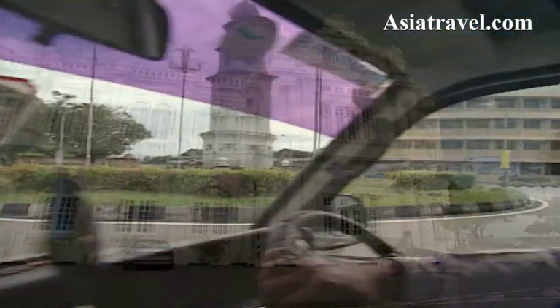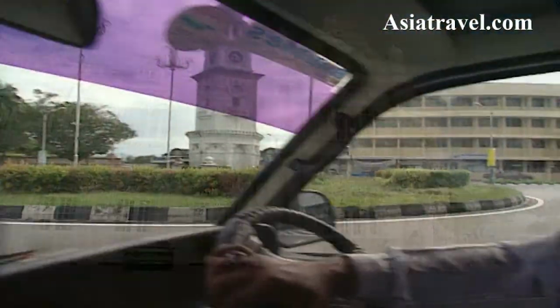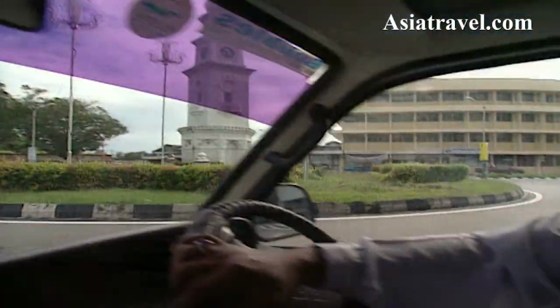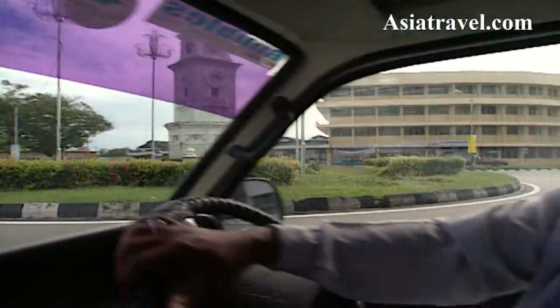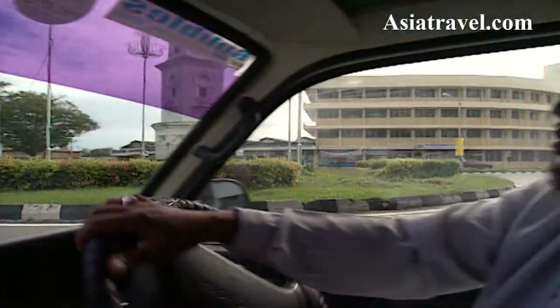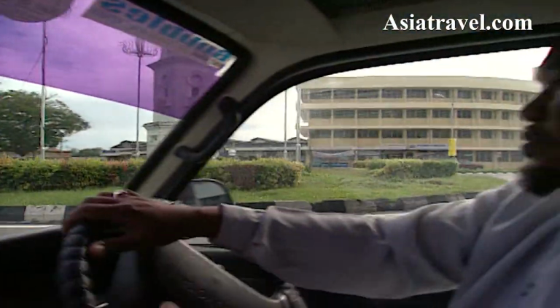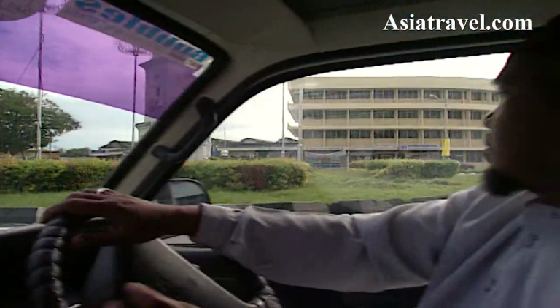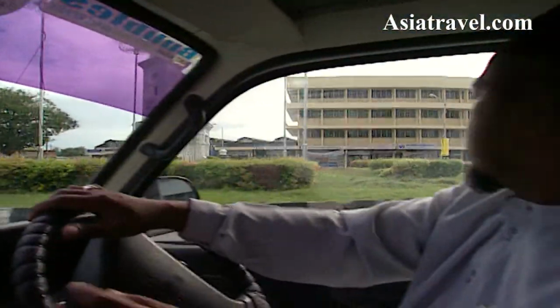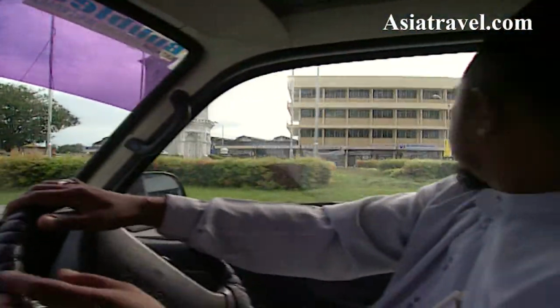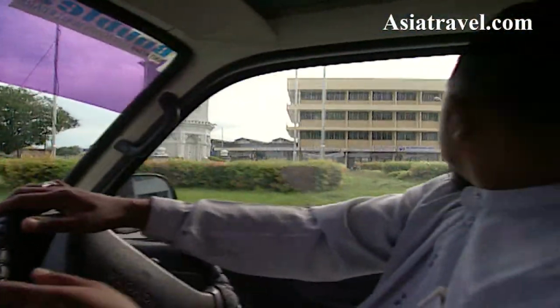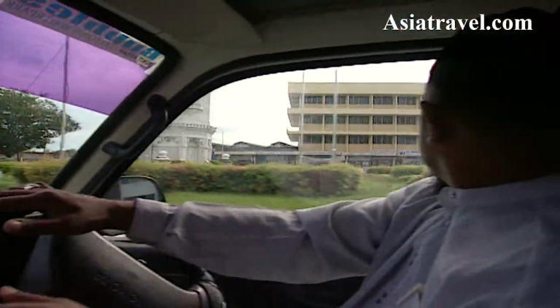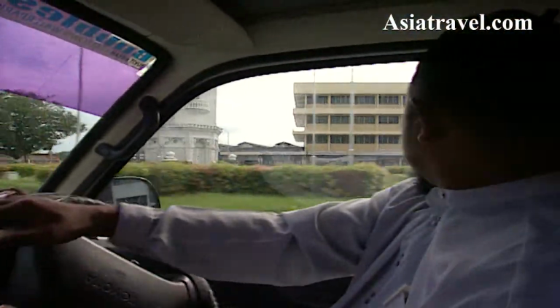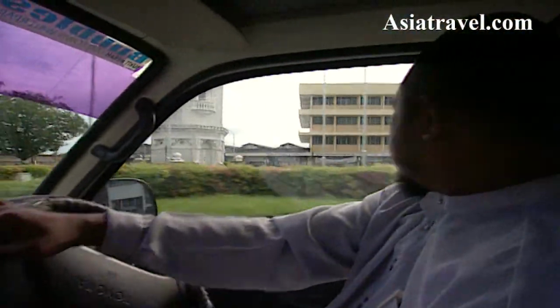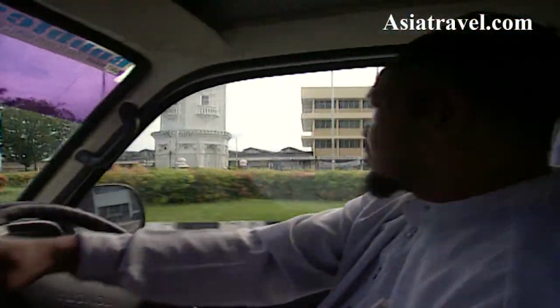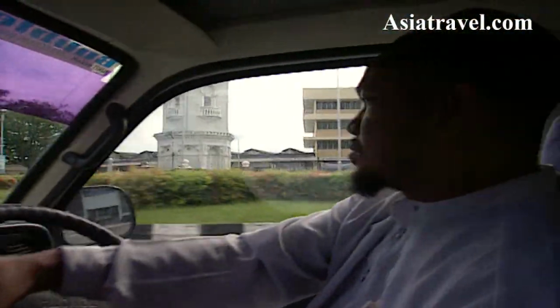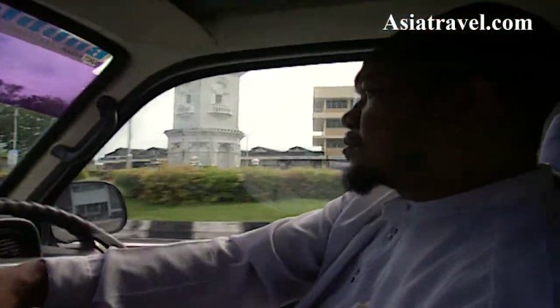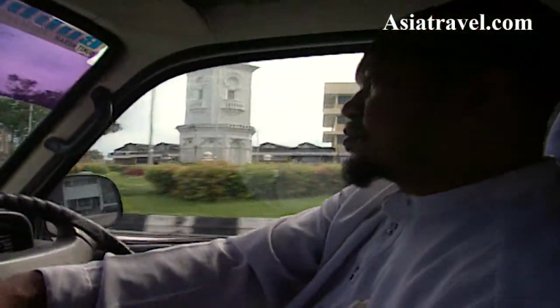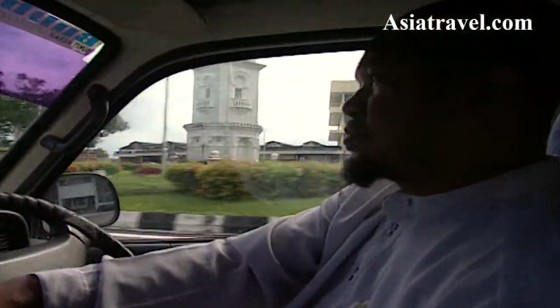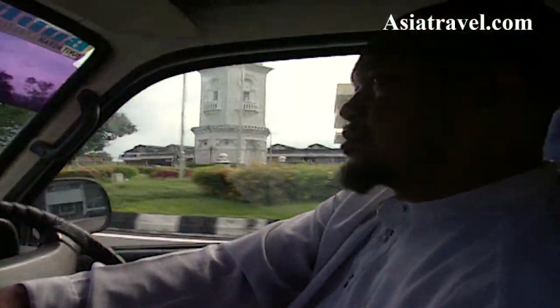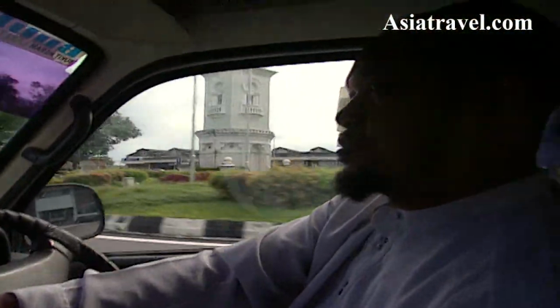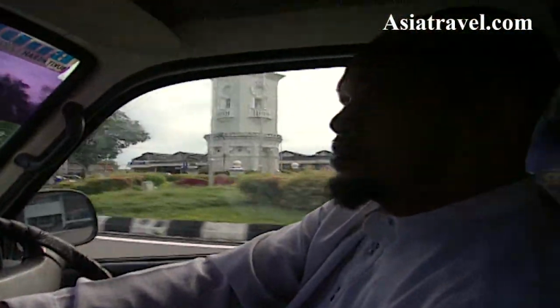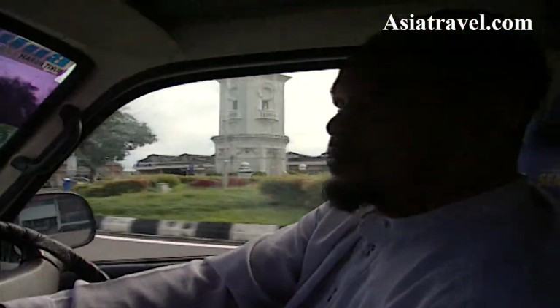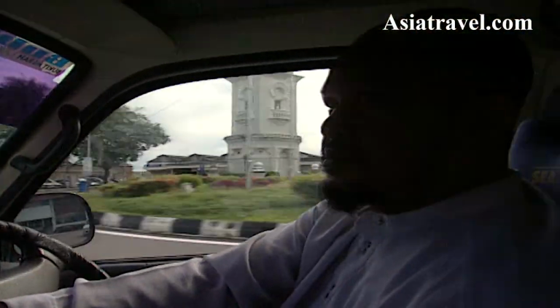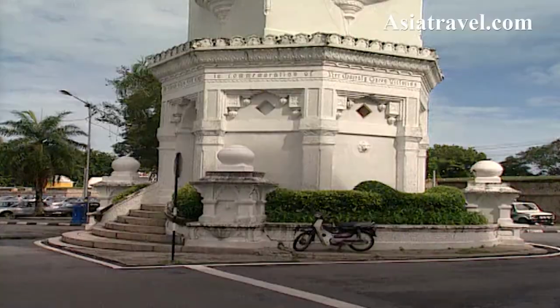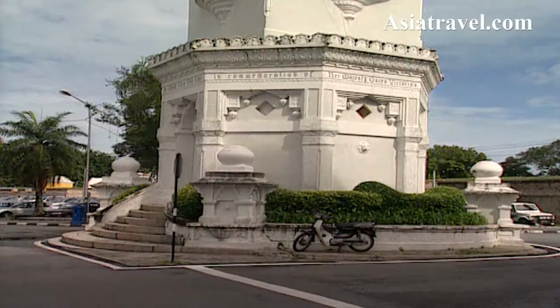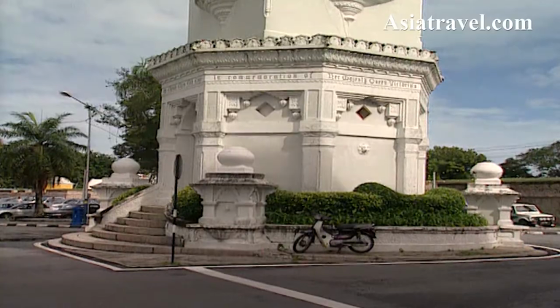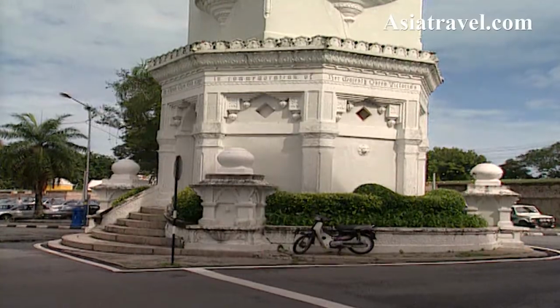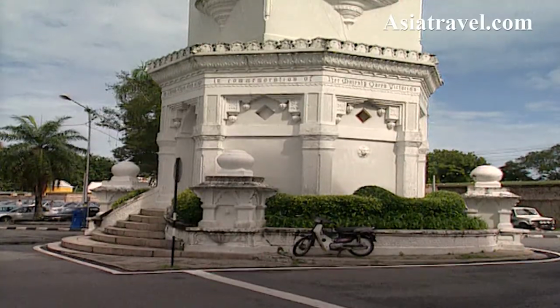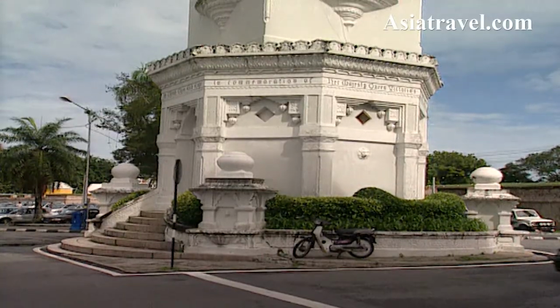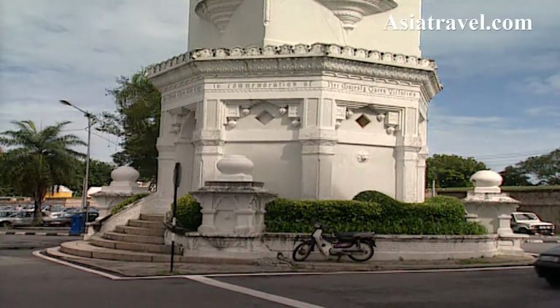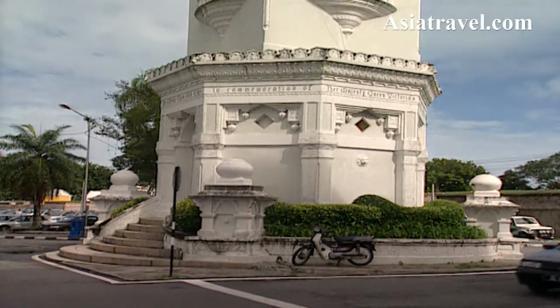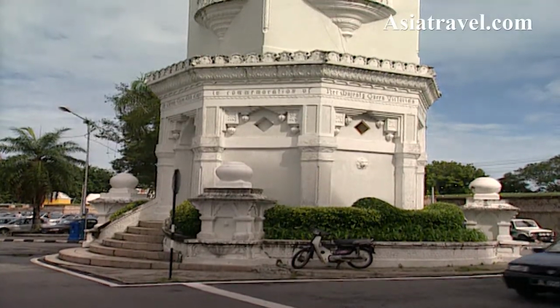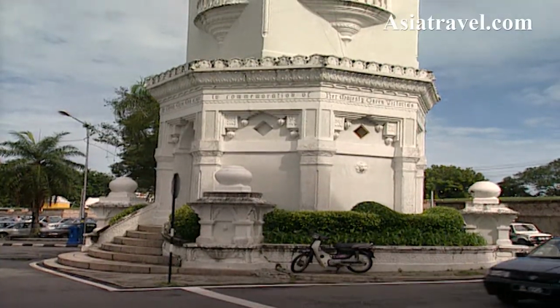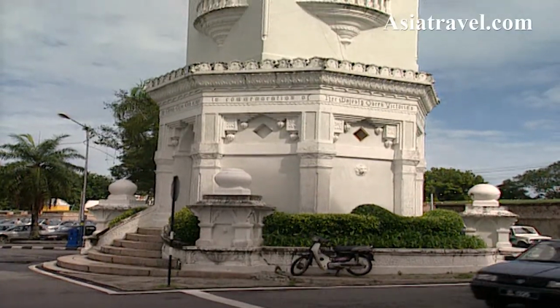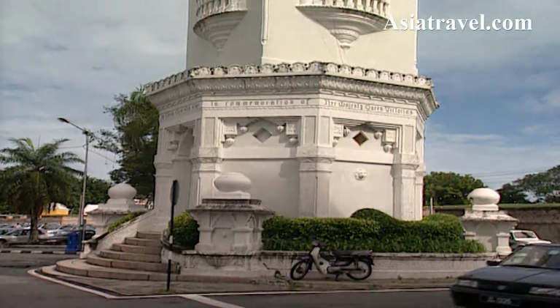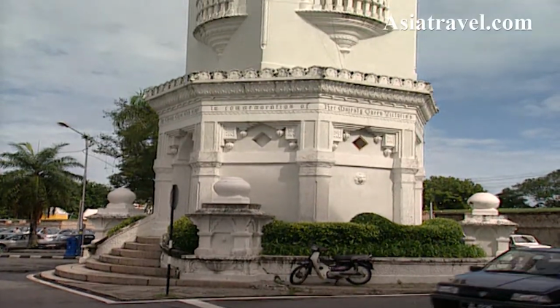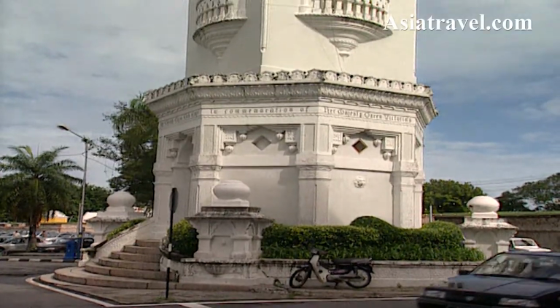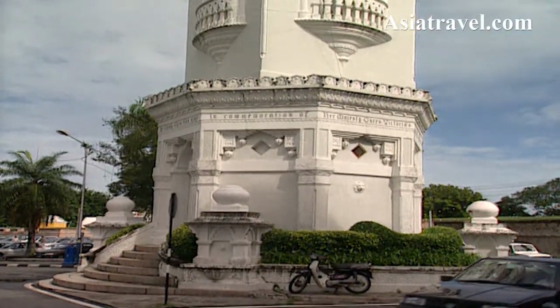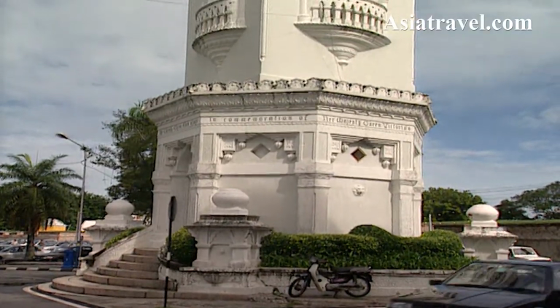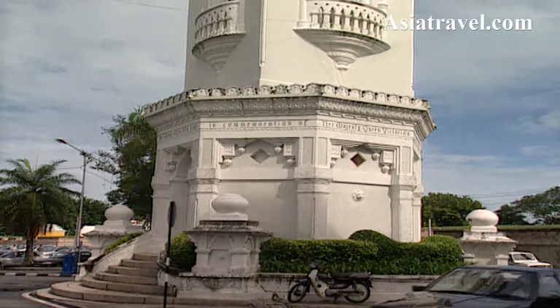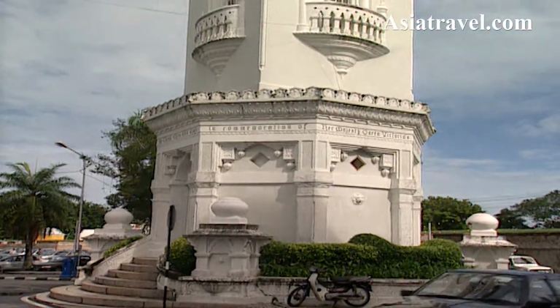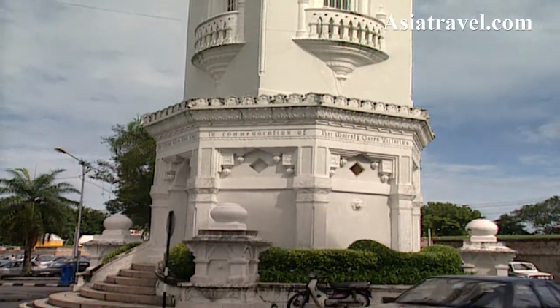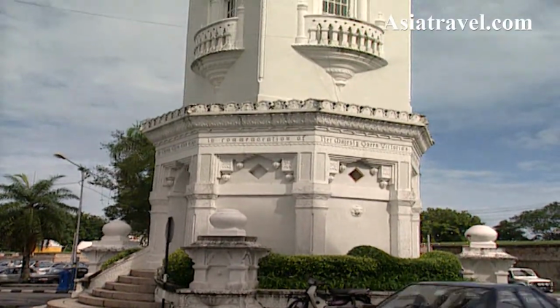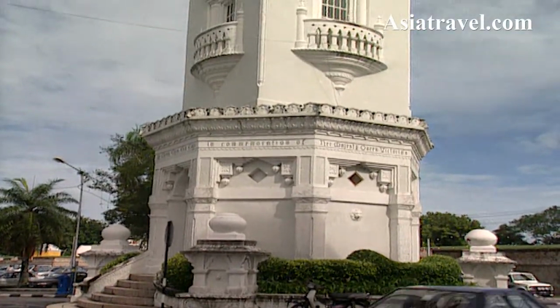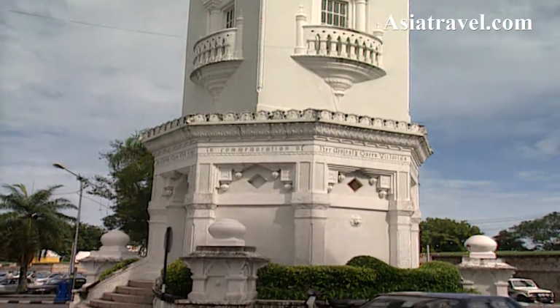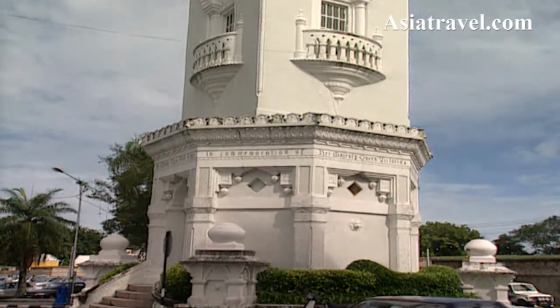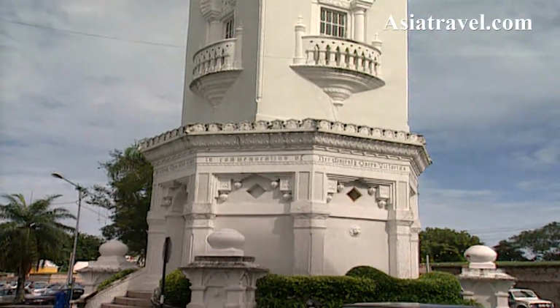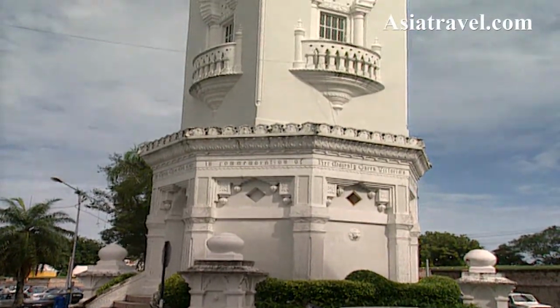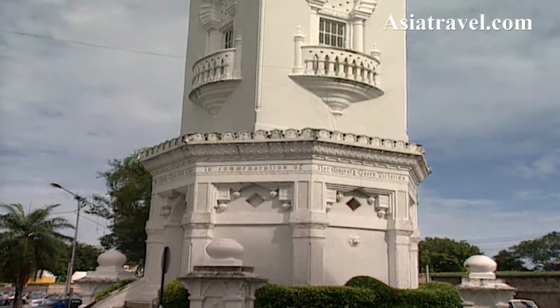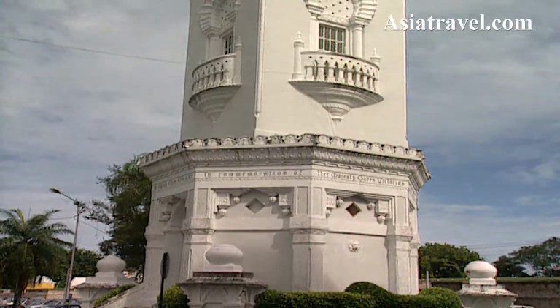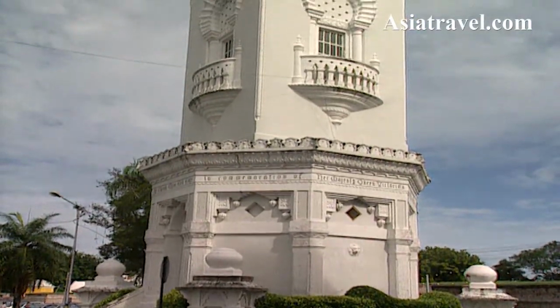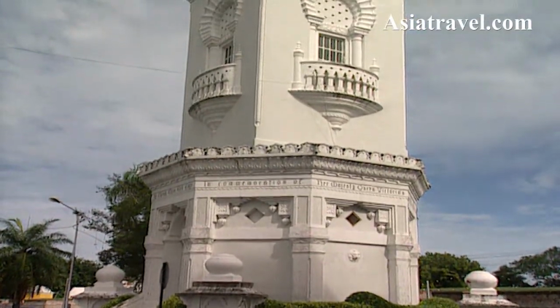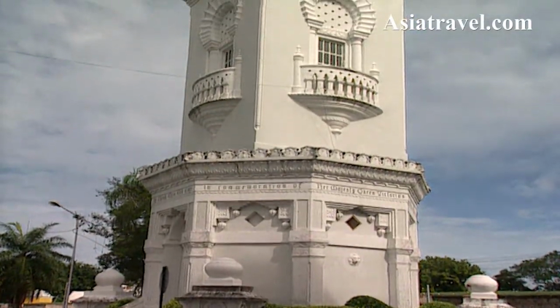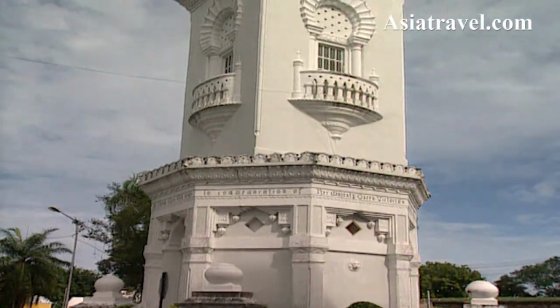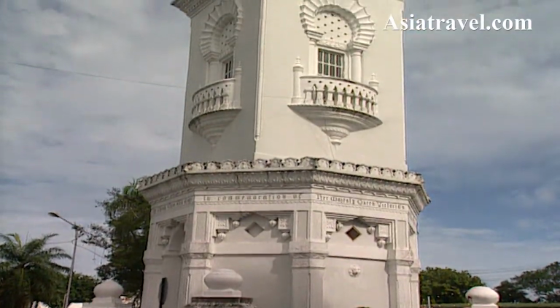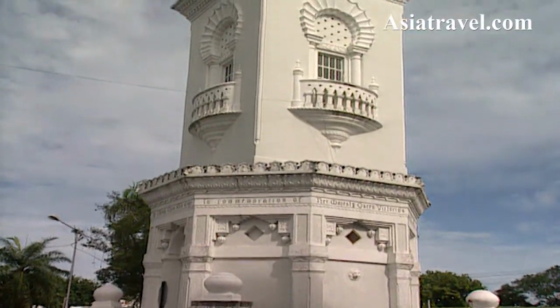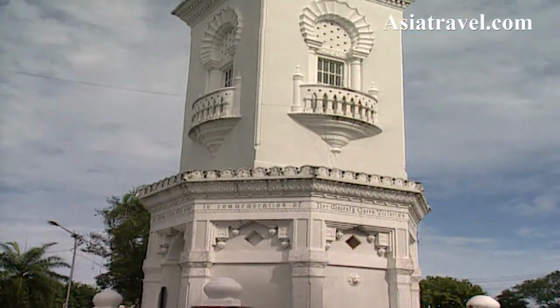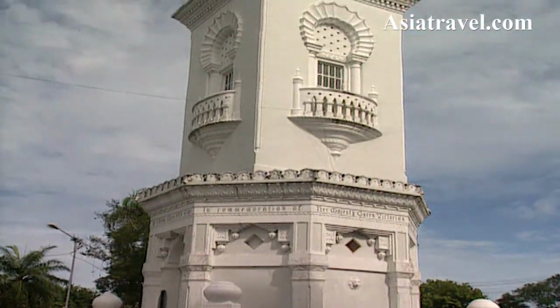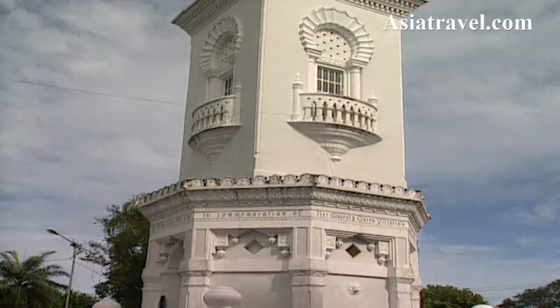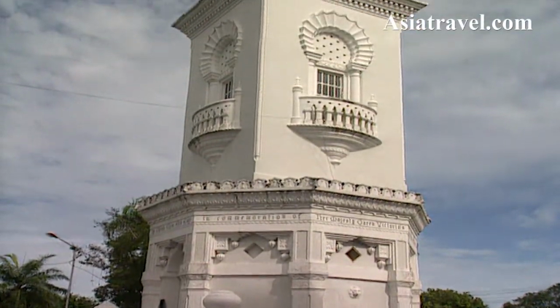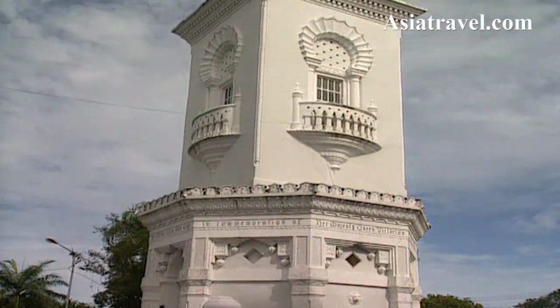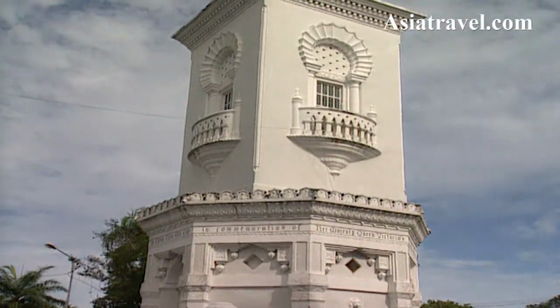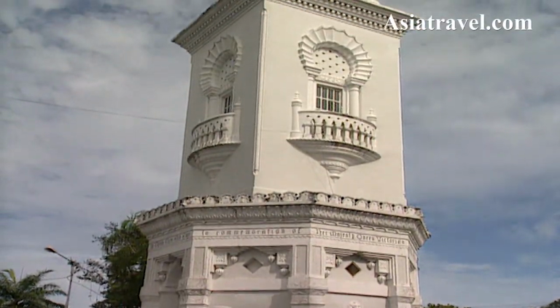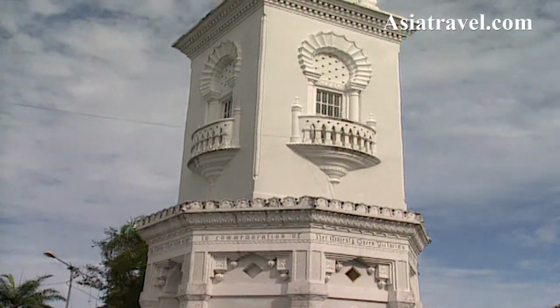My walk then ventured on to the Clock Tower, built for Queen Victoria's Diamond Jubilee in 1897.